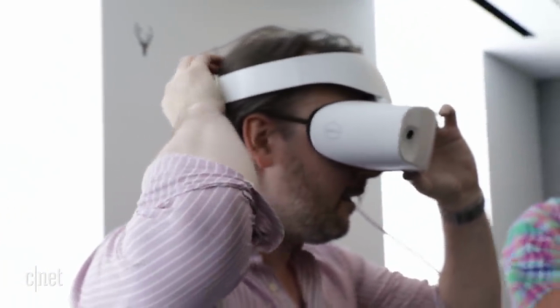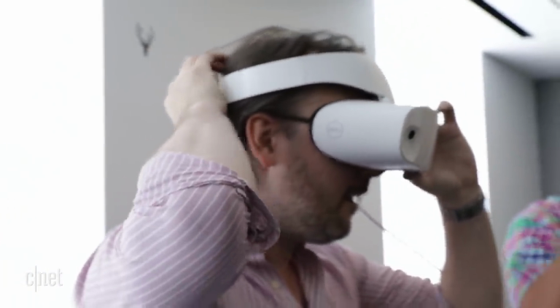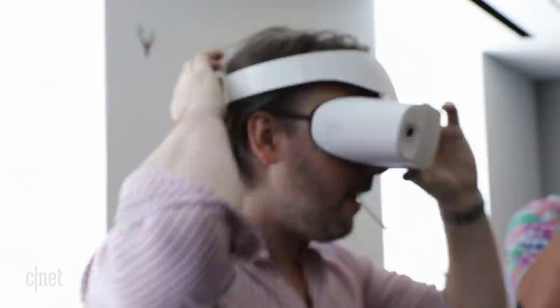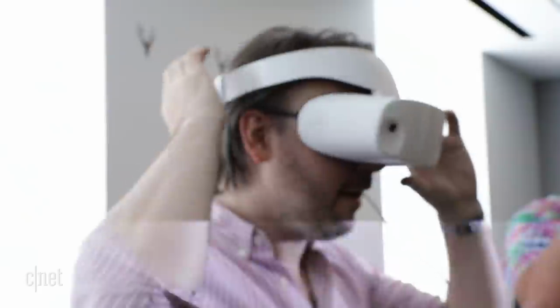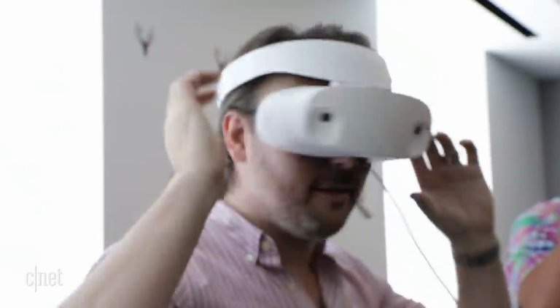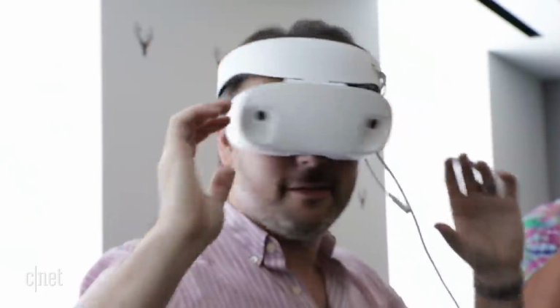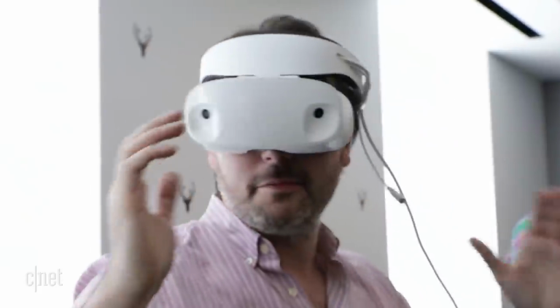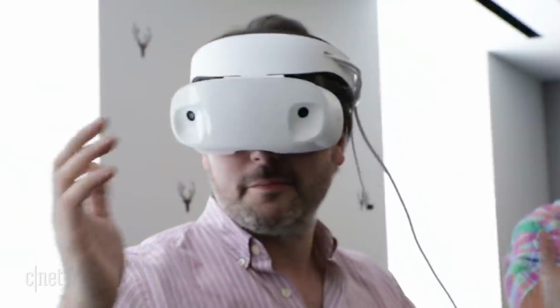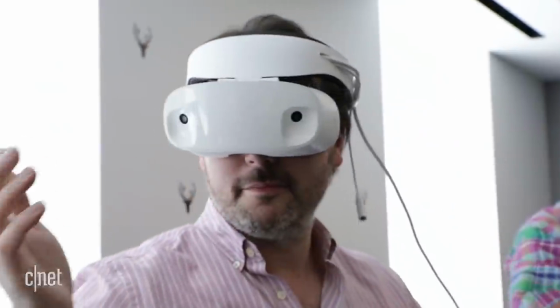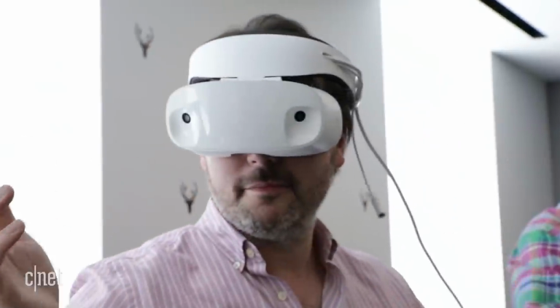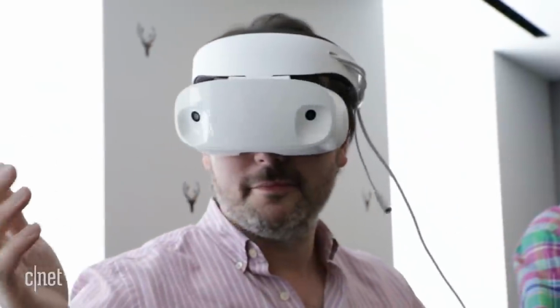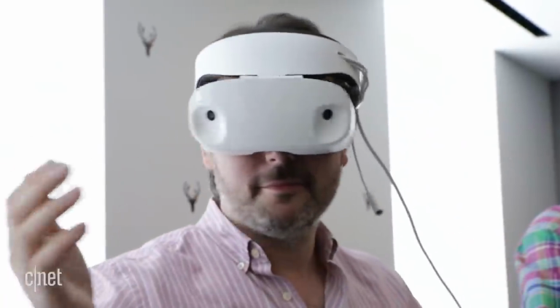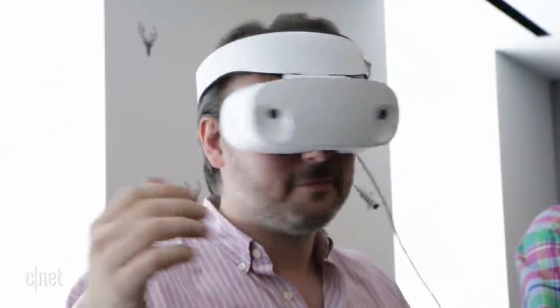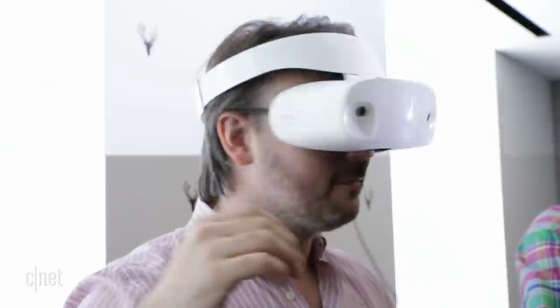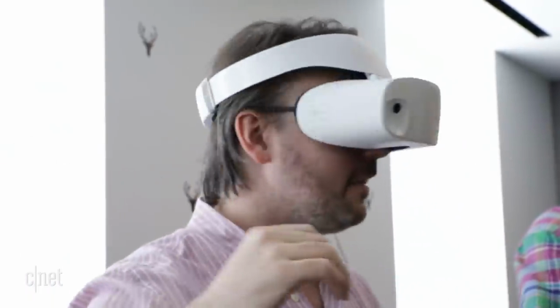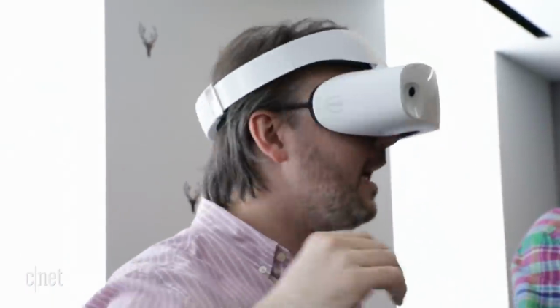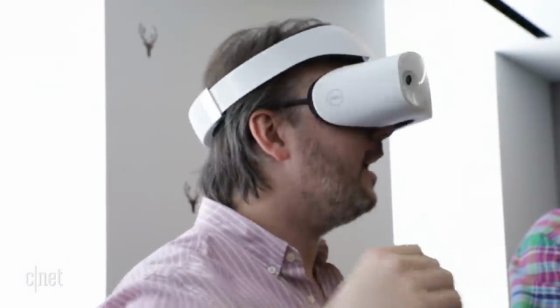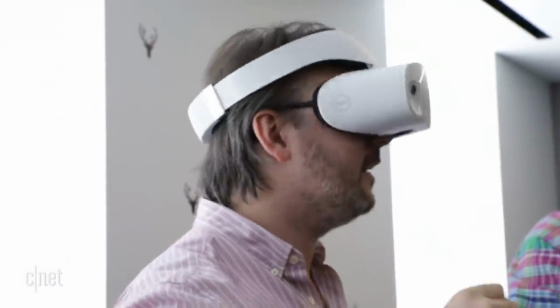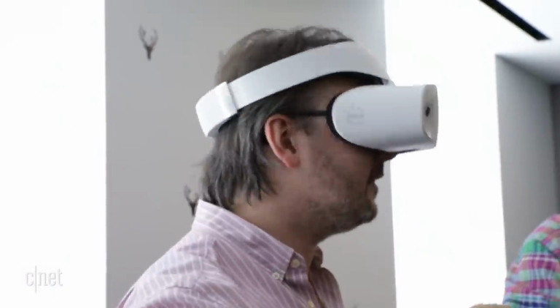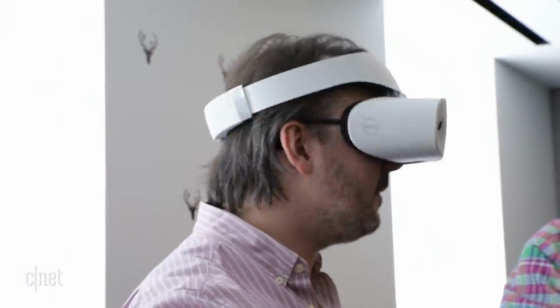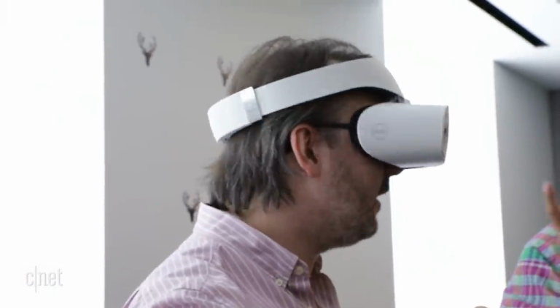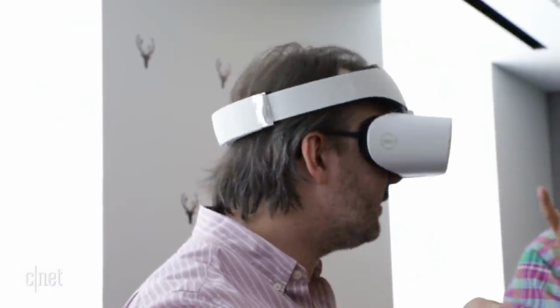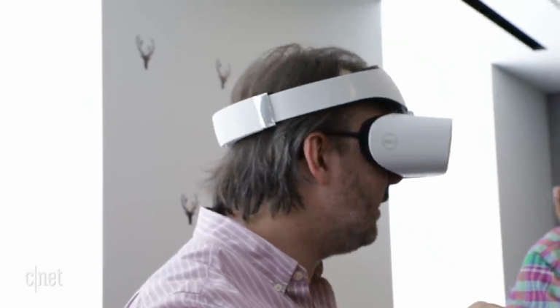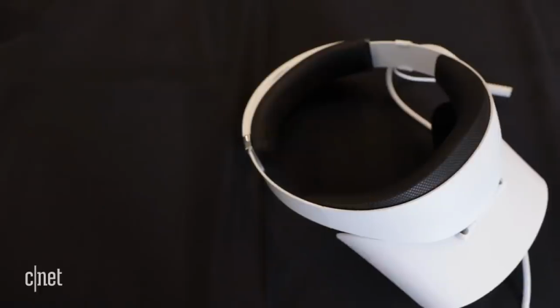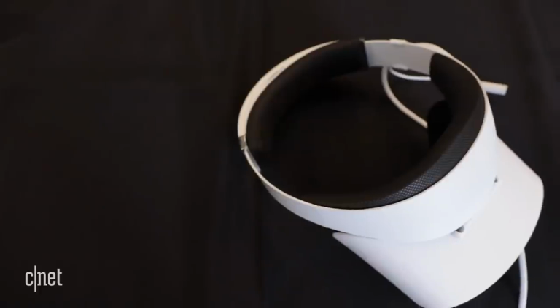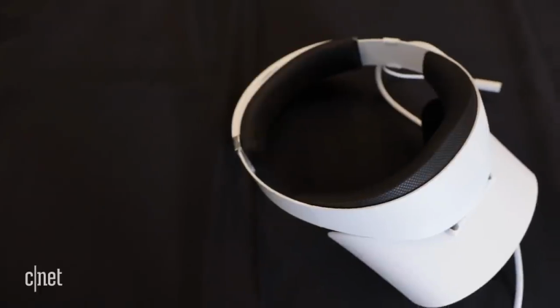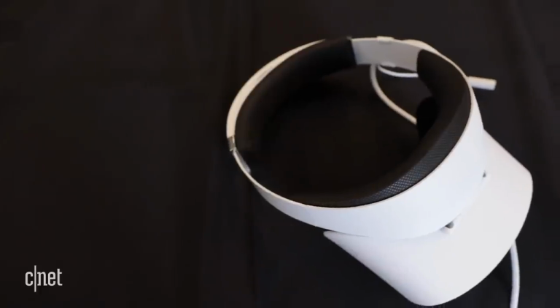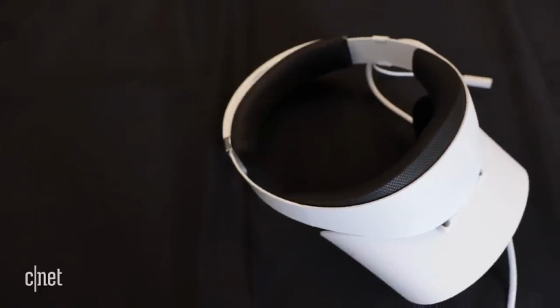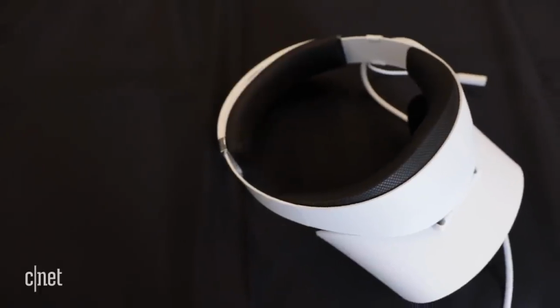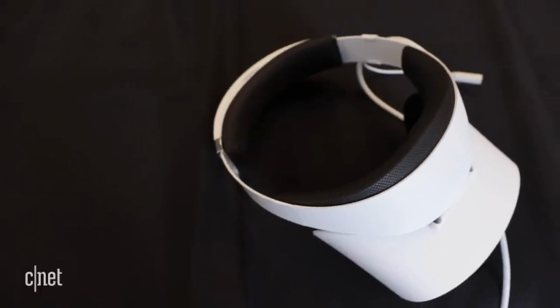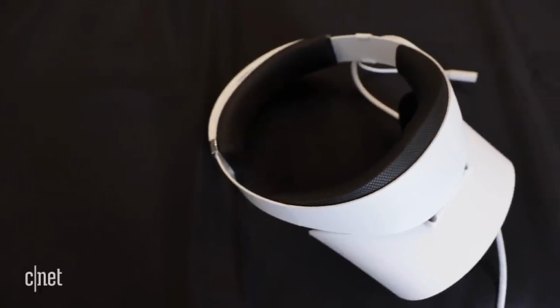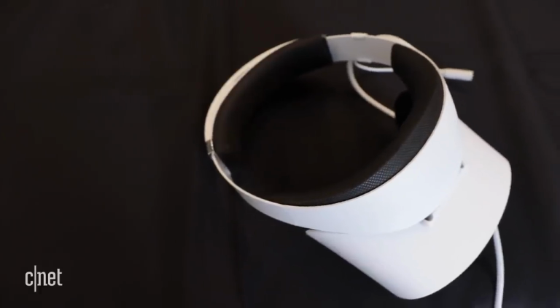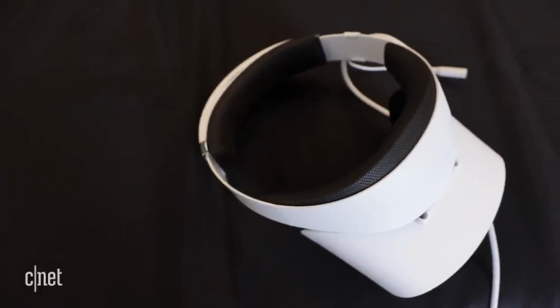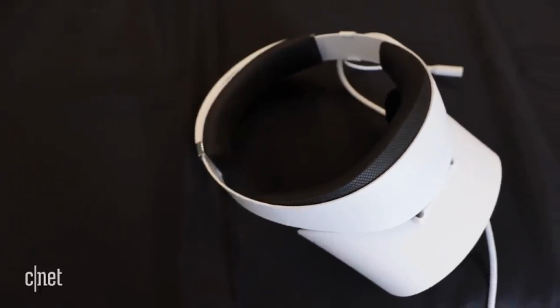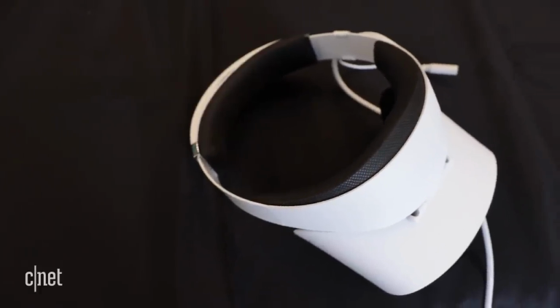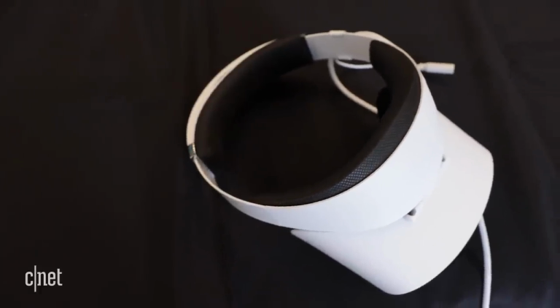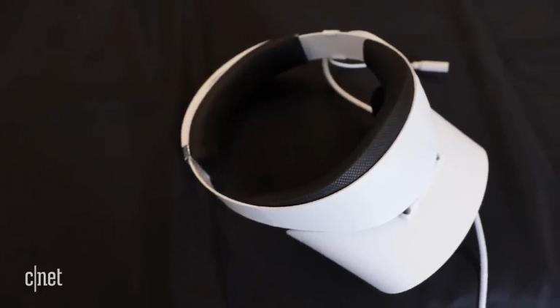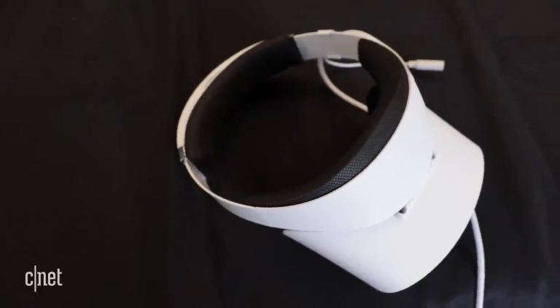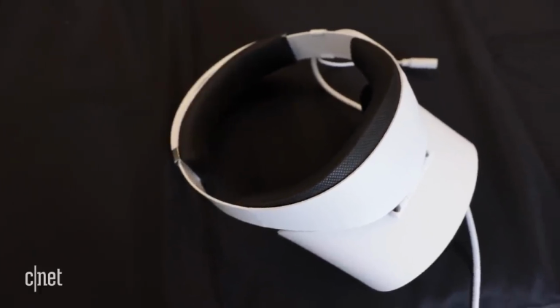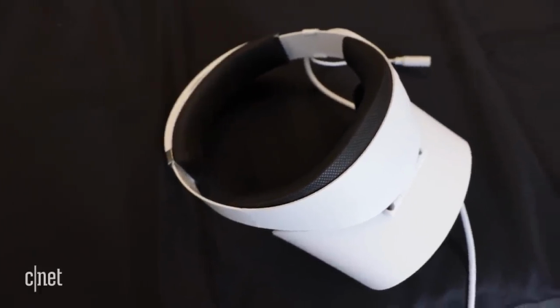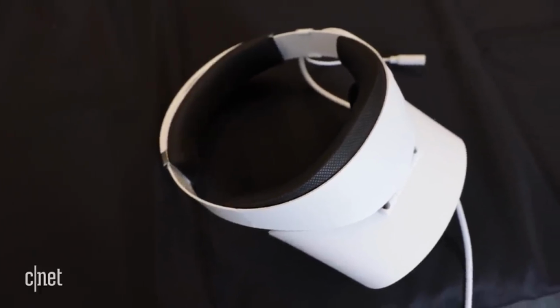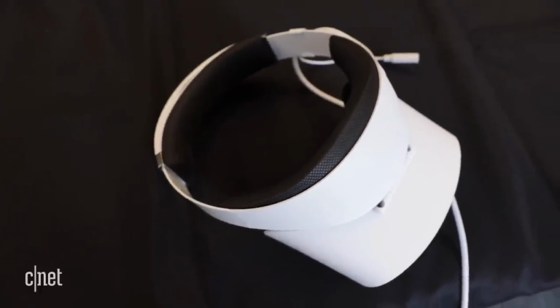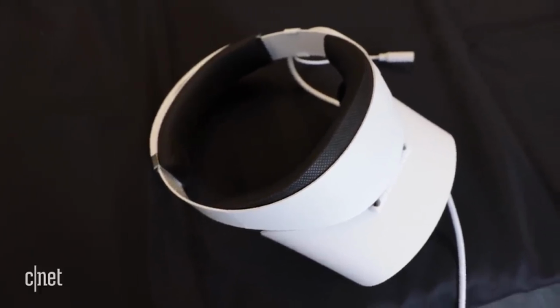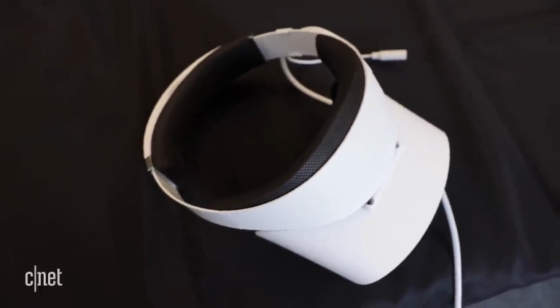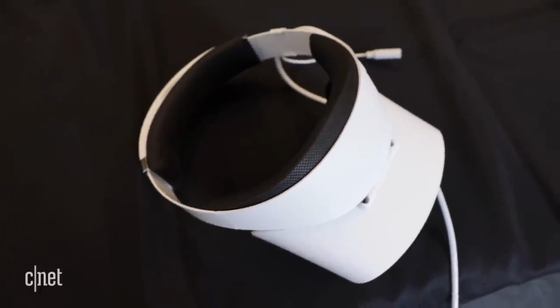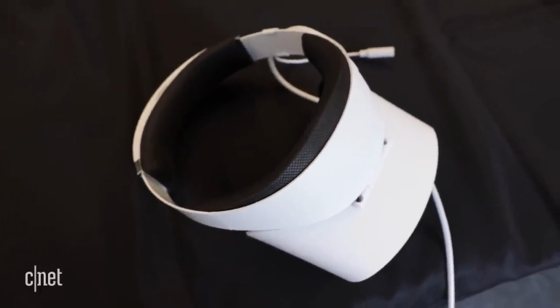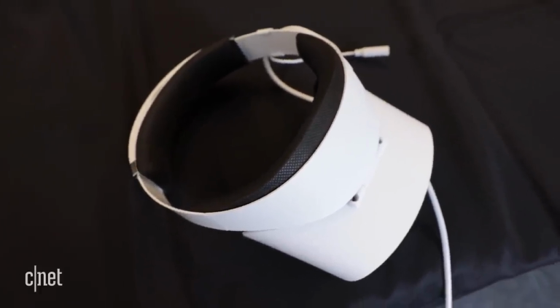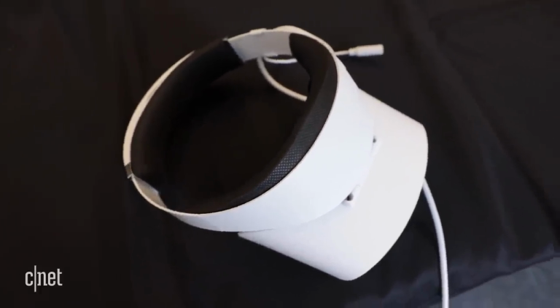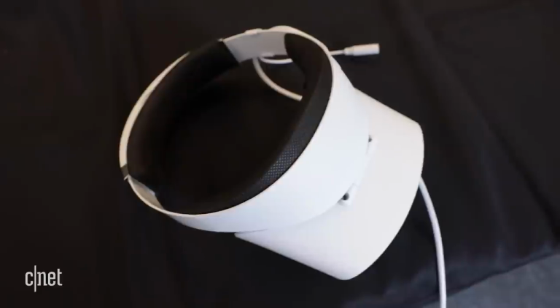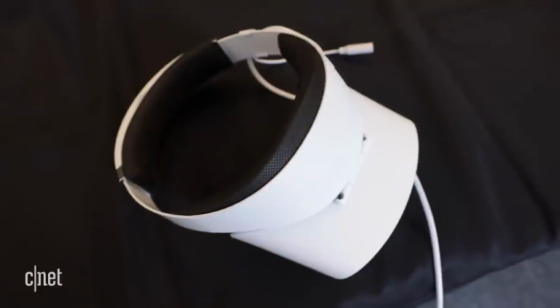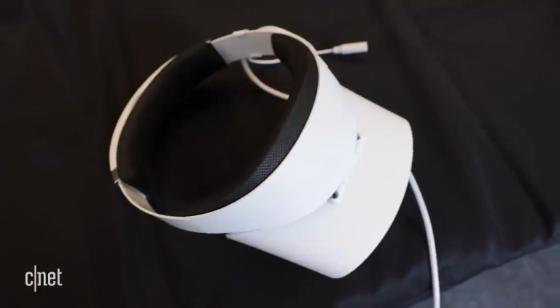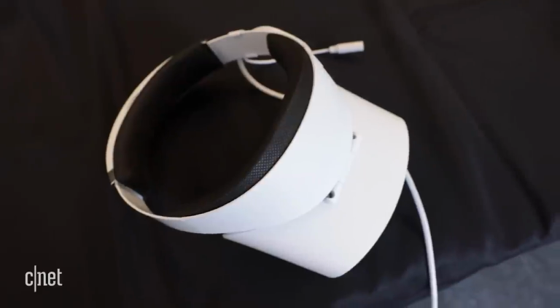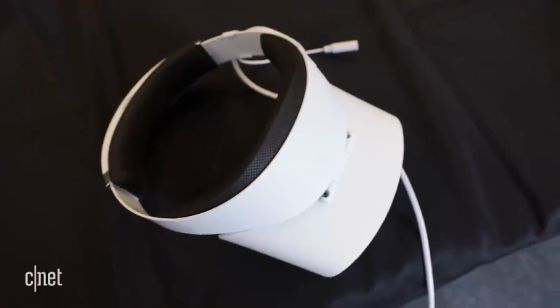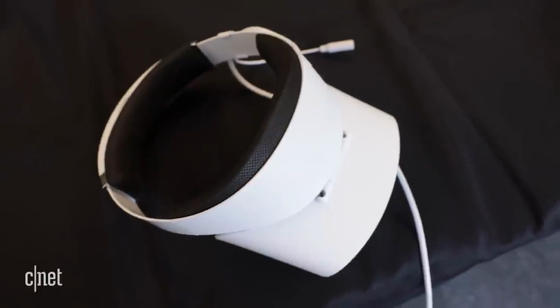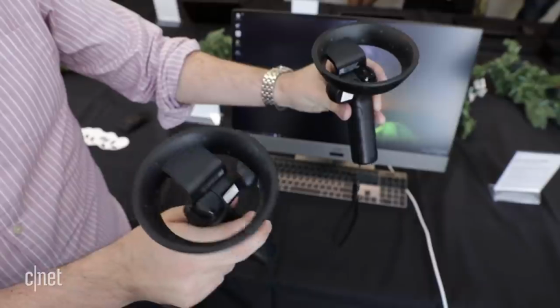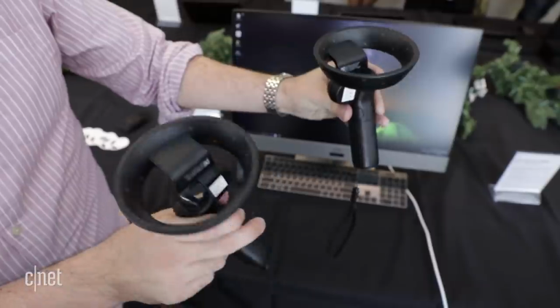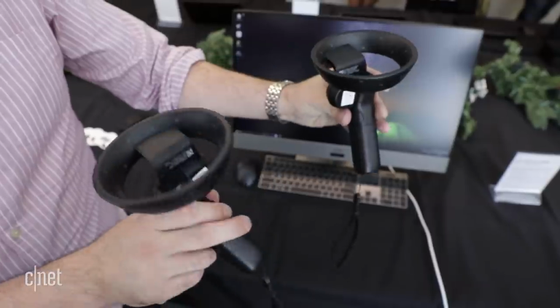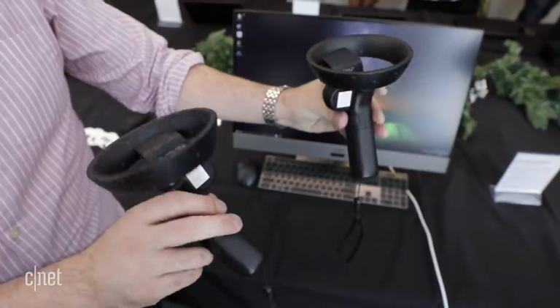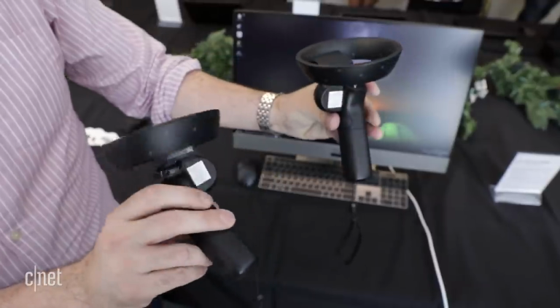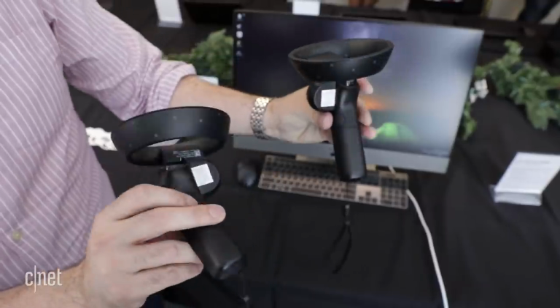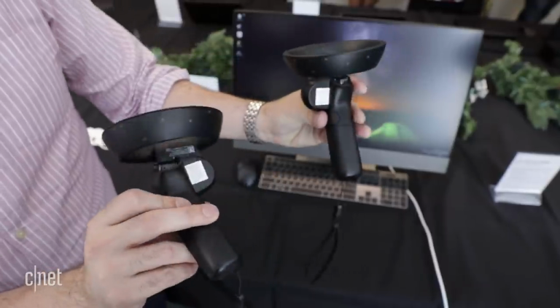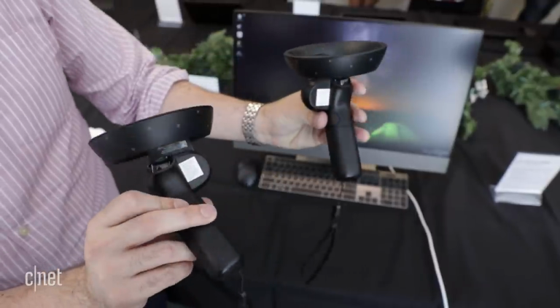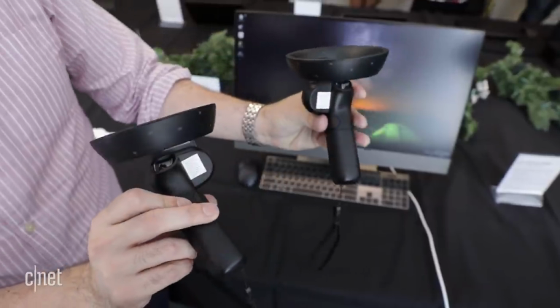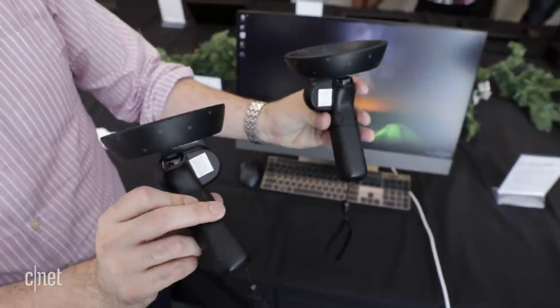A clip keeps cables routed to the back of the headband so you can freely battle your enemies with the help of Dell's $99 controllers.